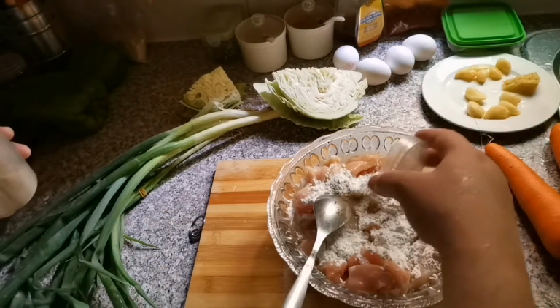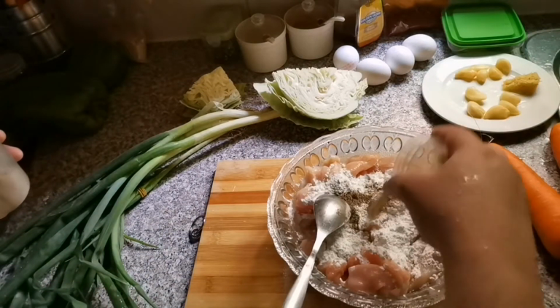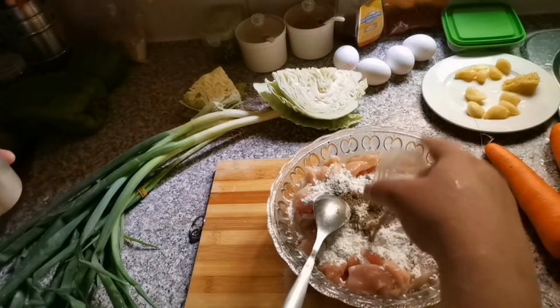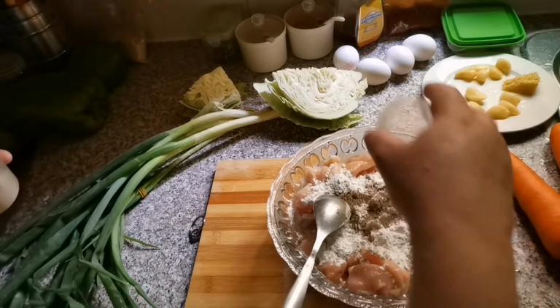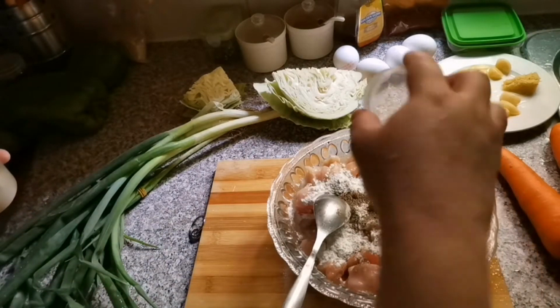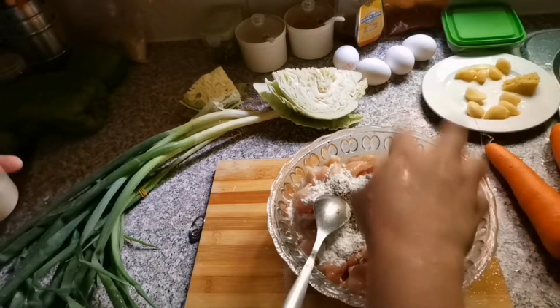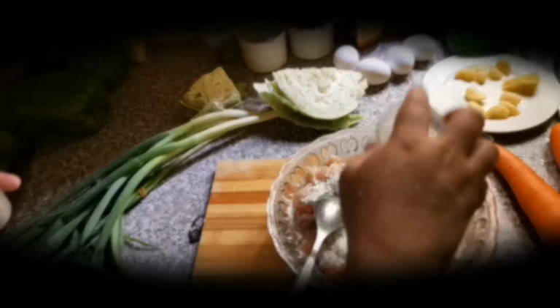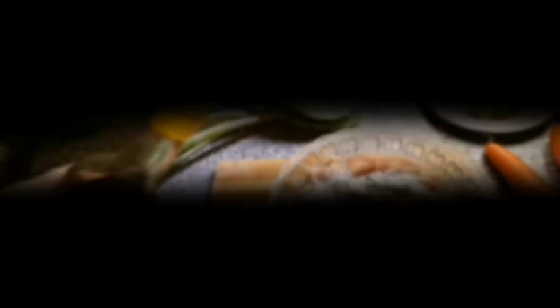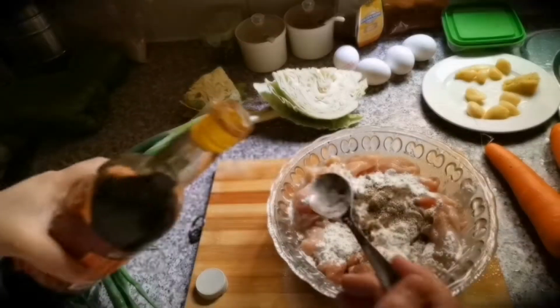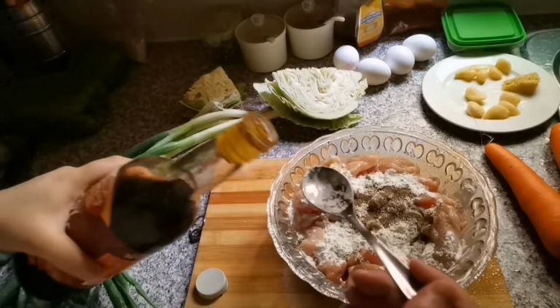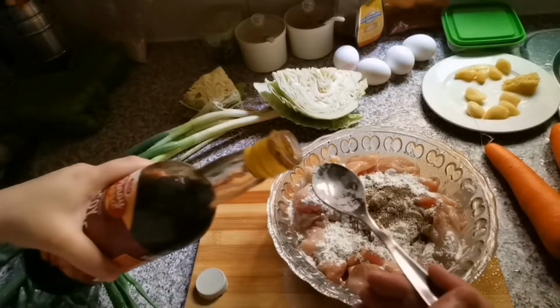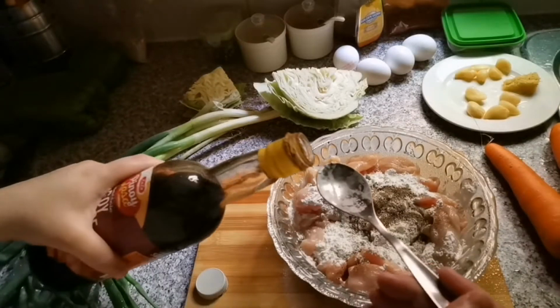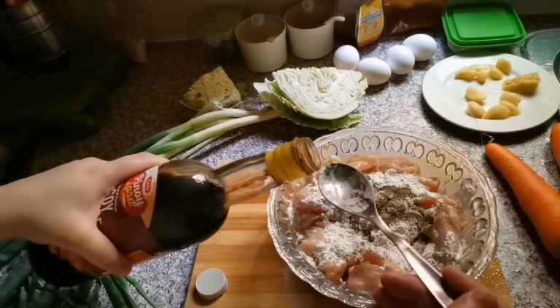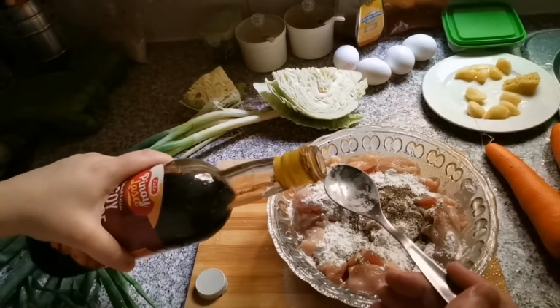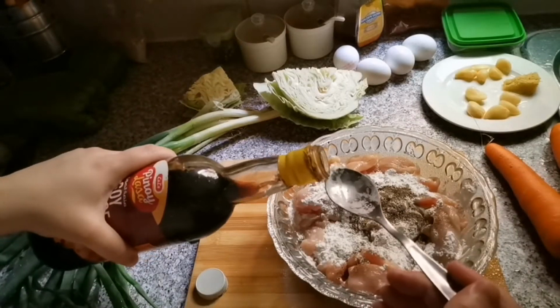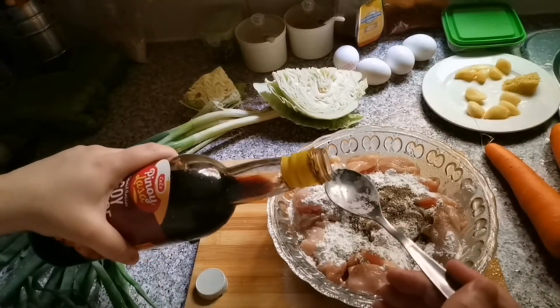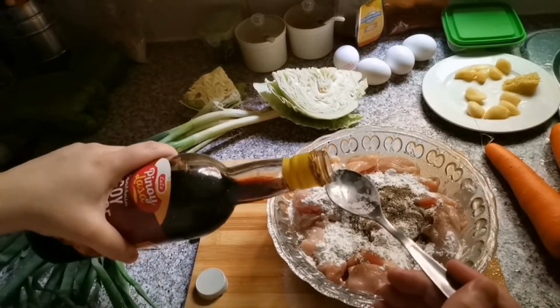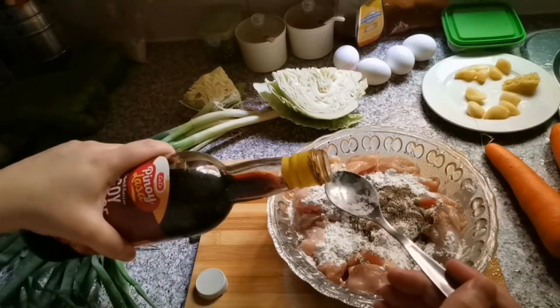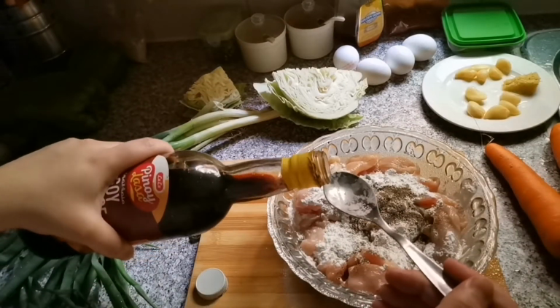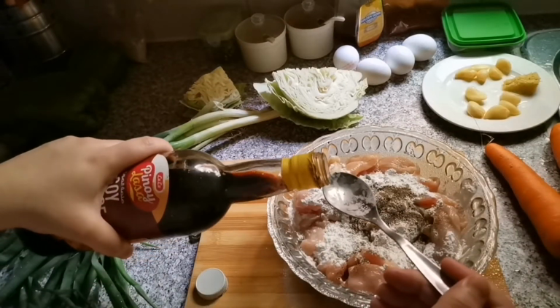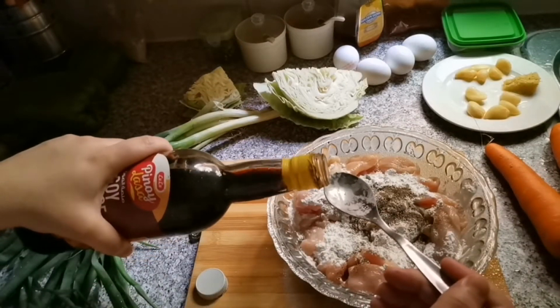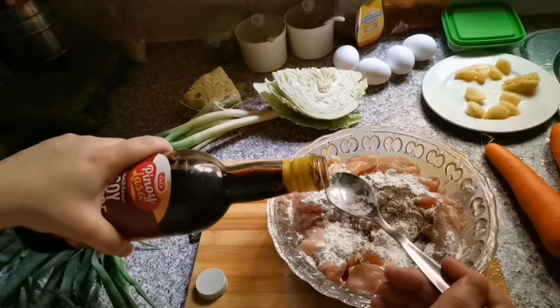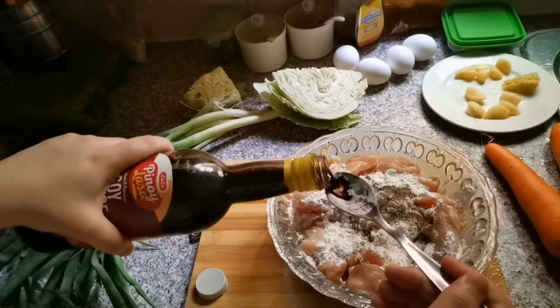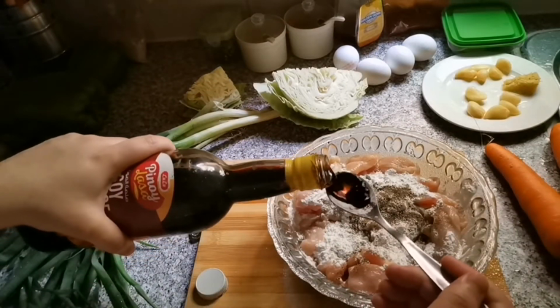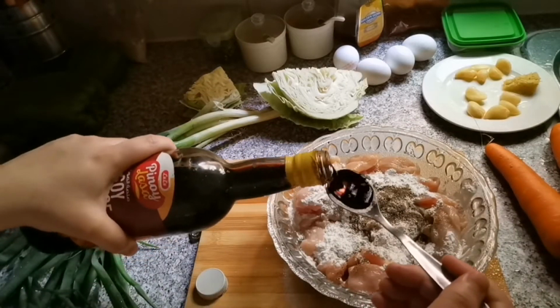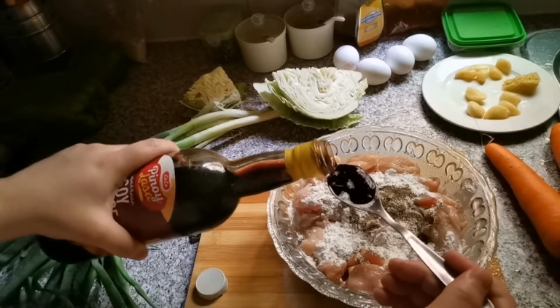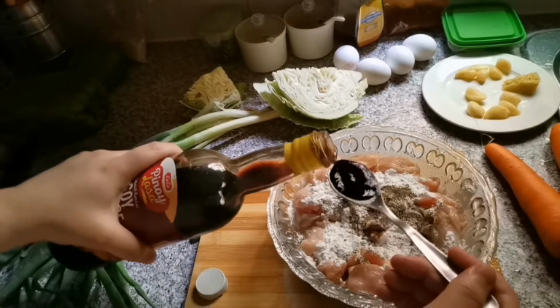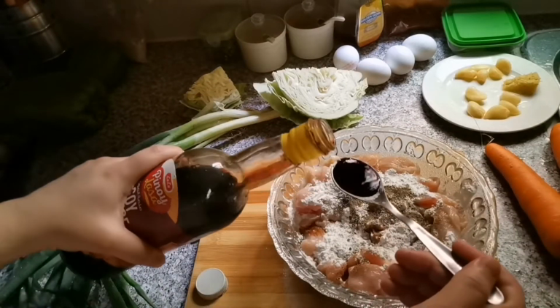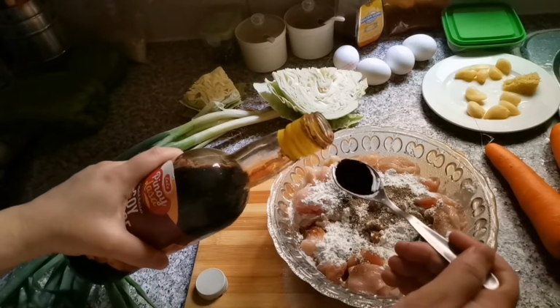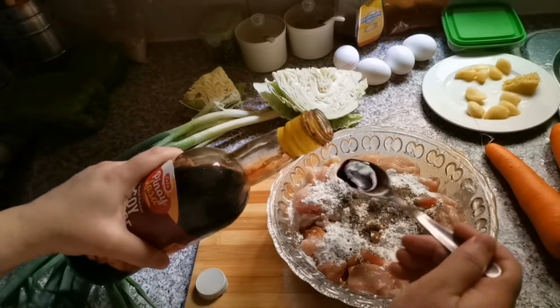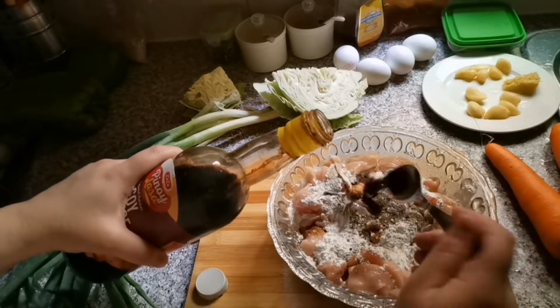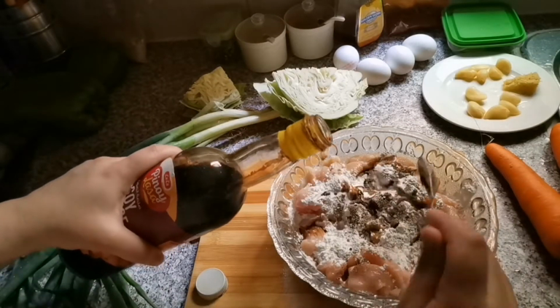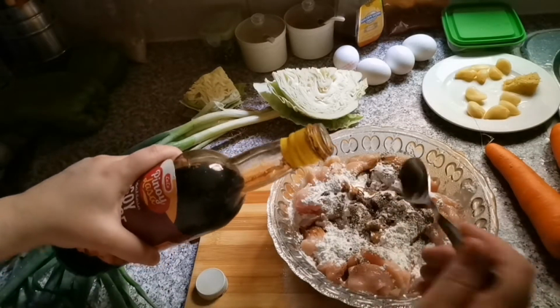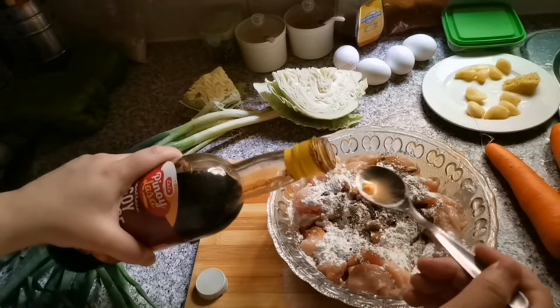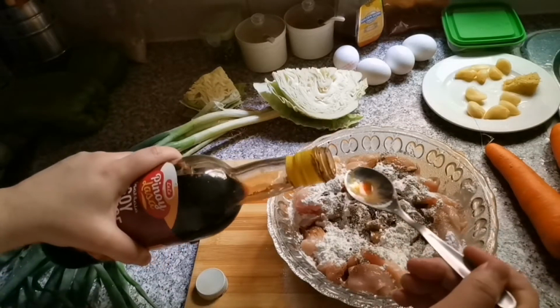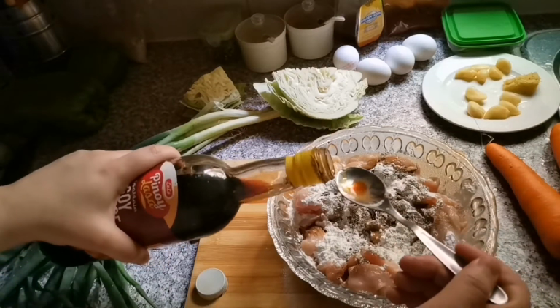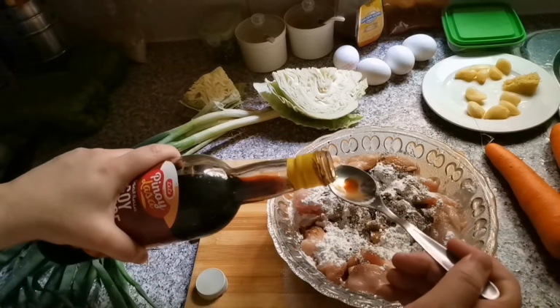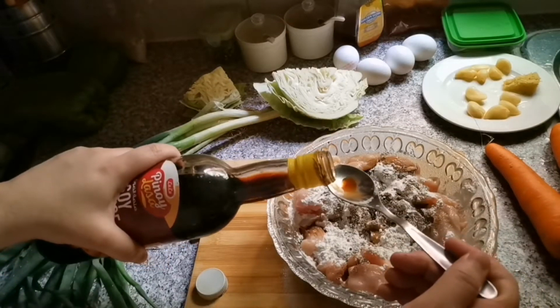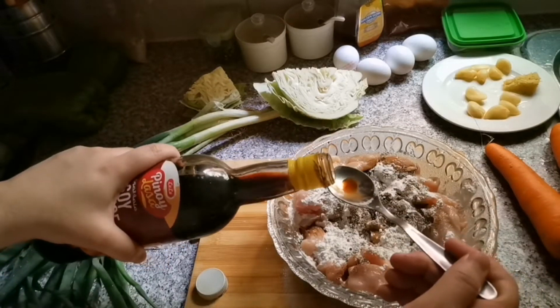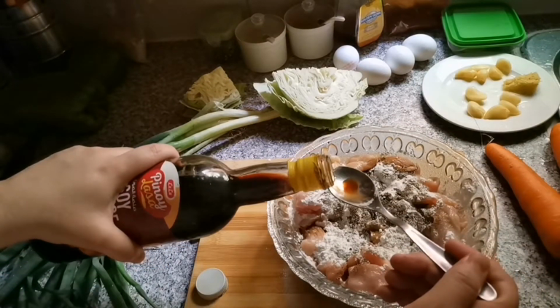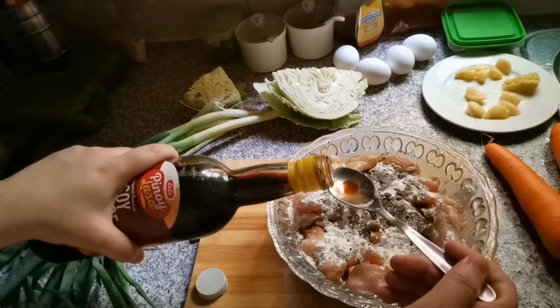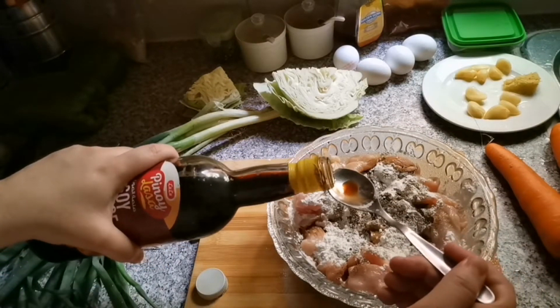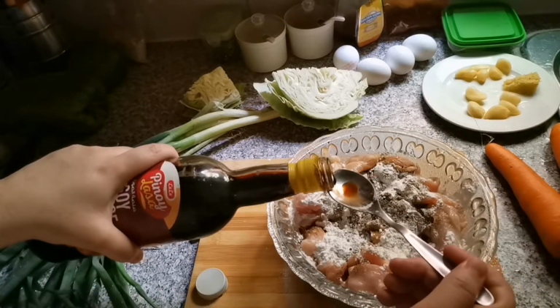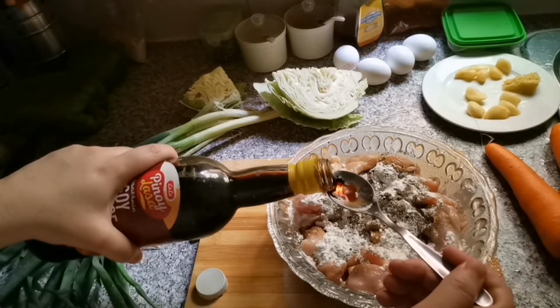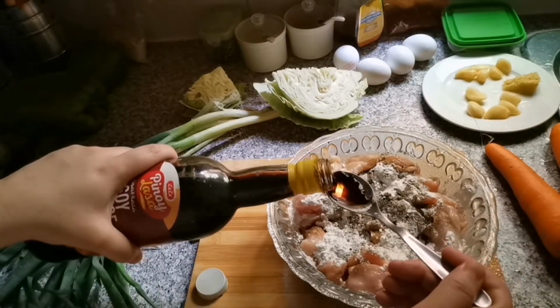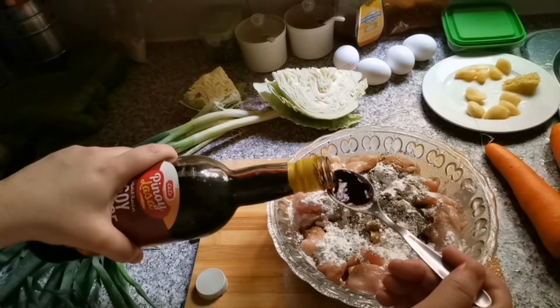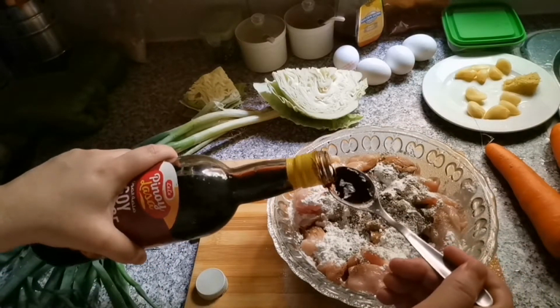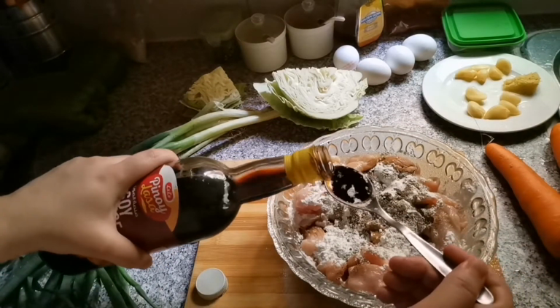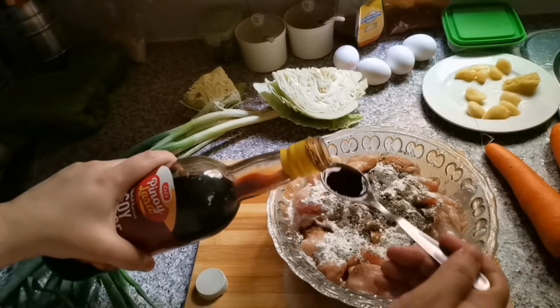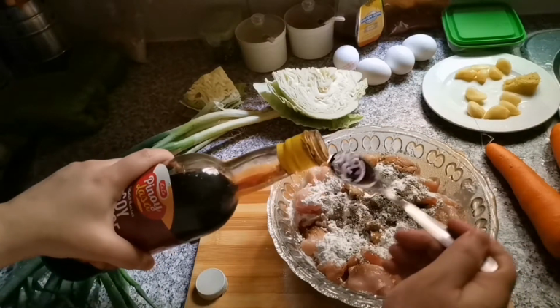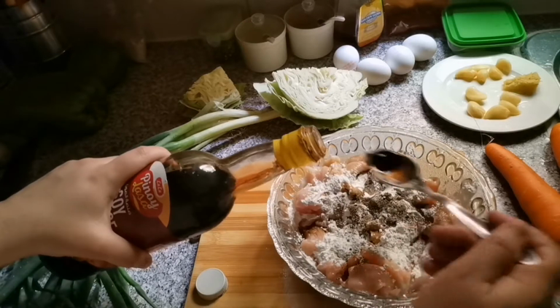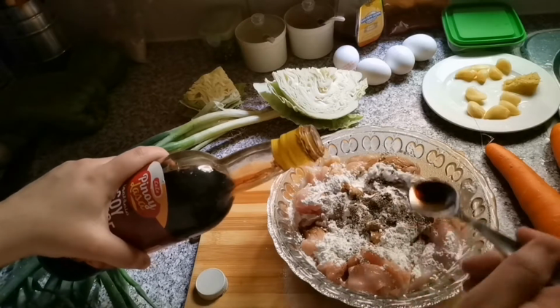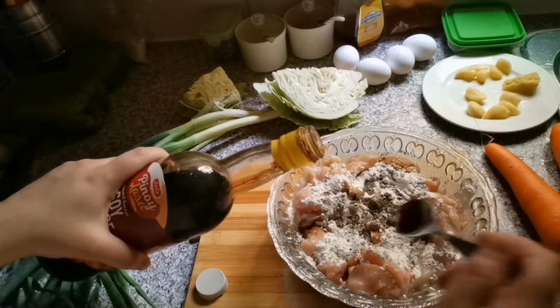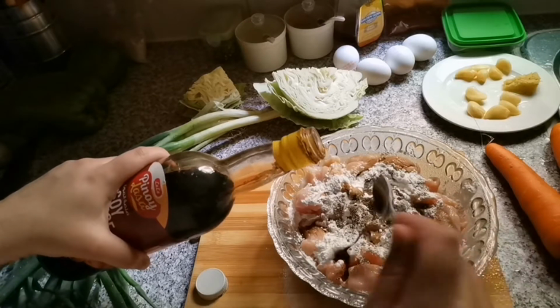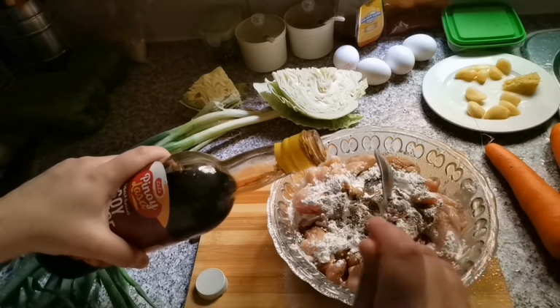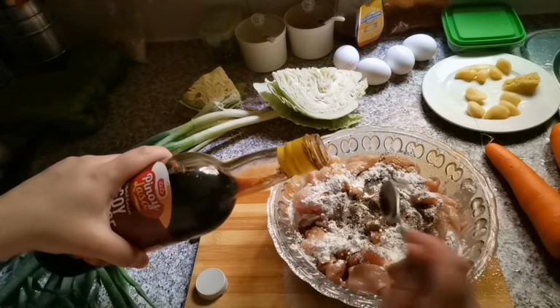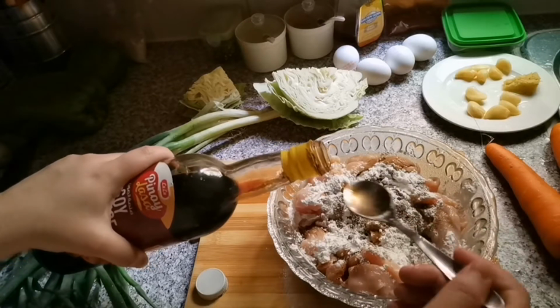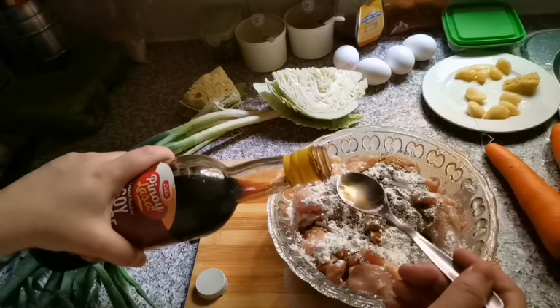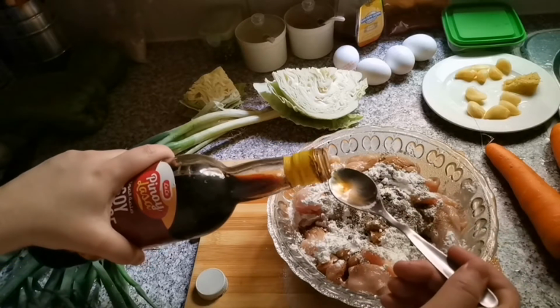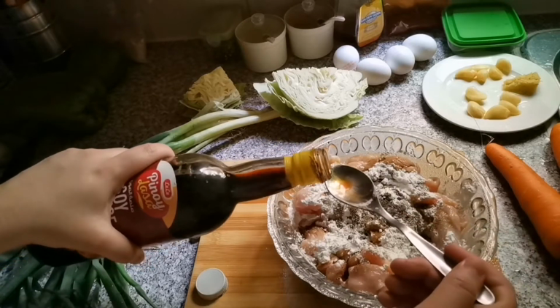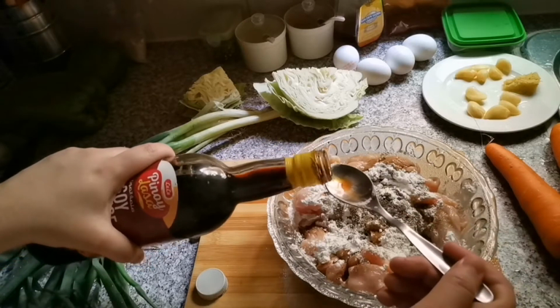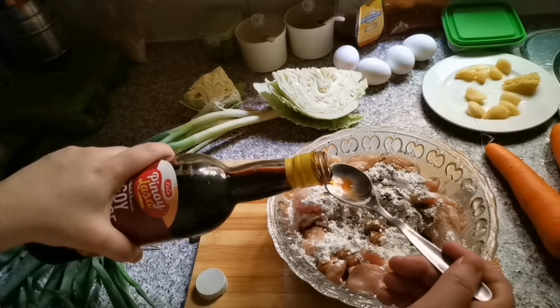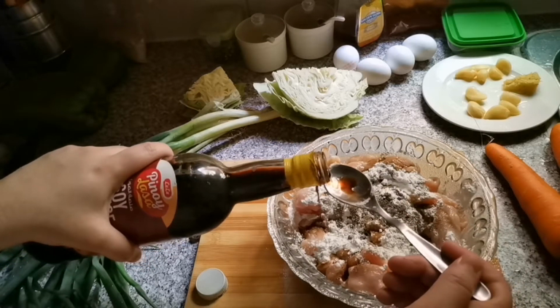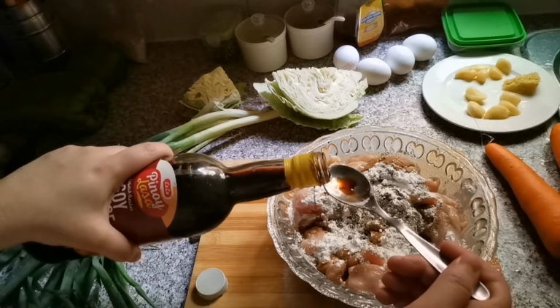I will add almost 1 teaspoon of black pepper and 3 tablespoons of soy sauce.